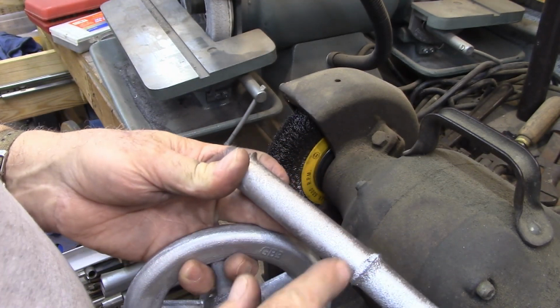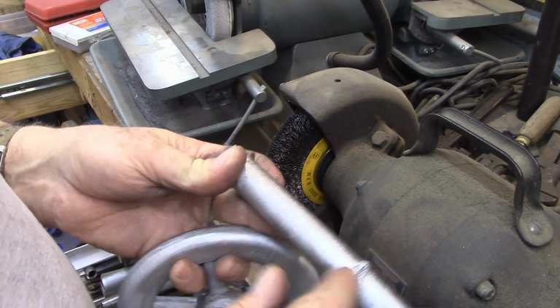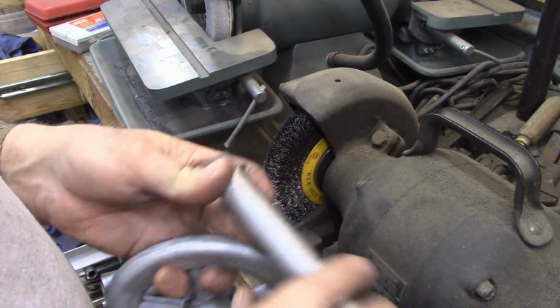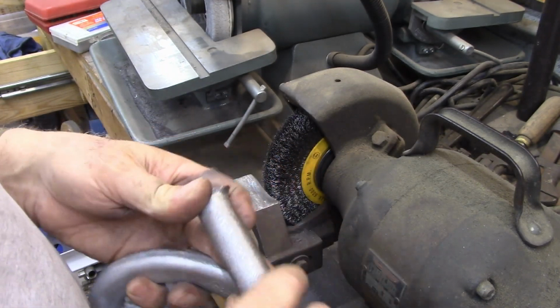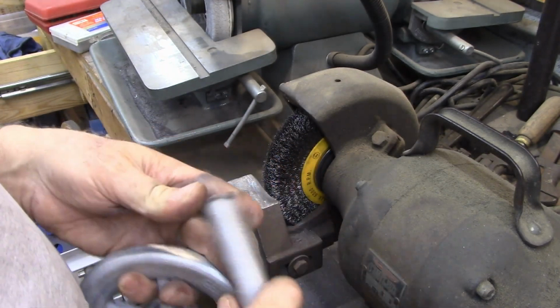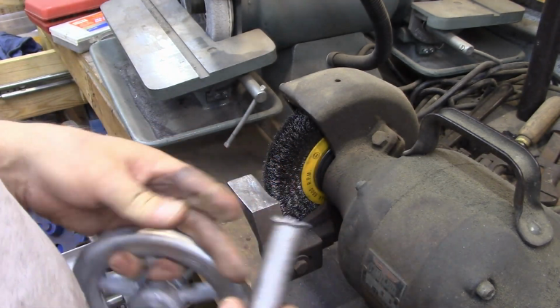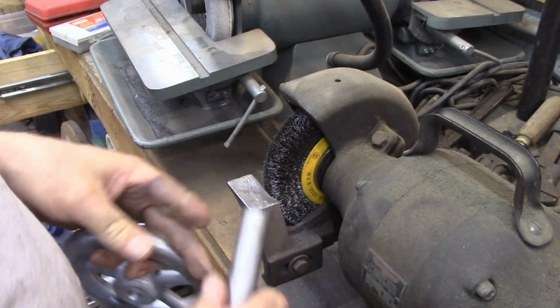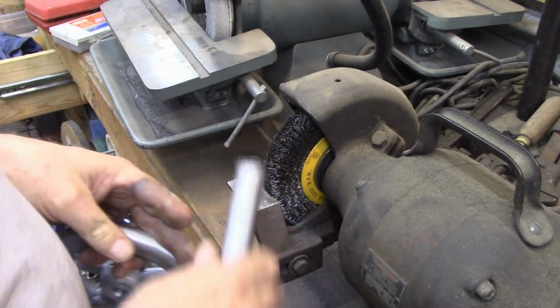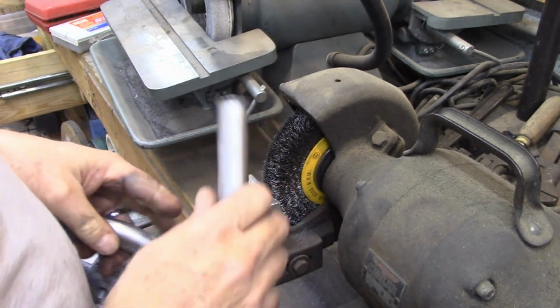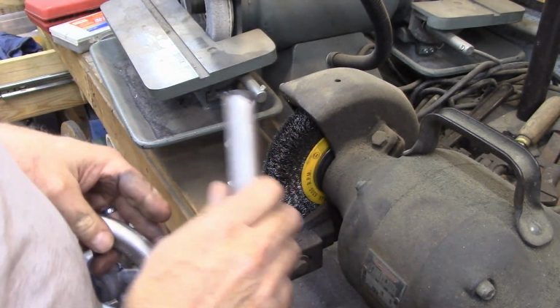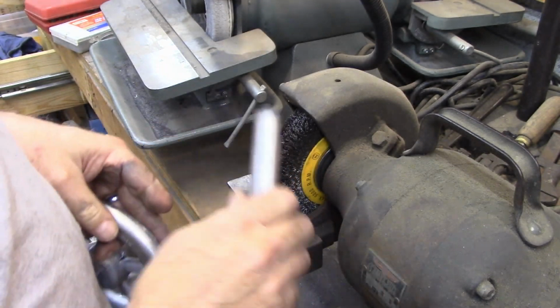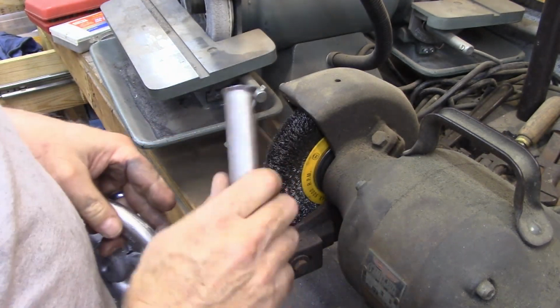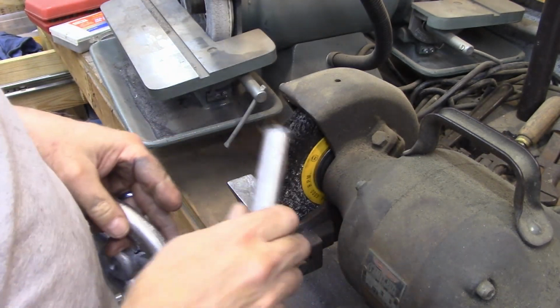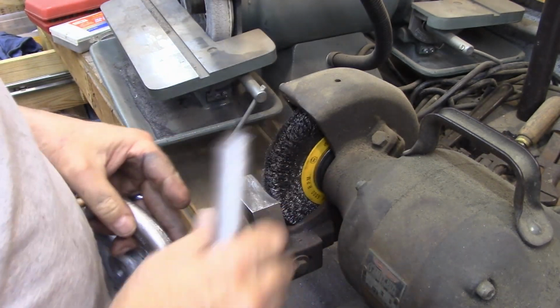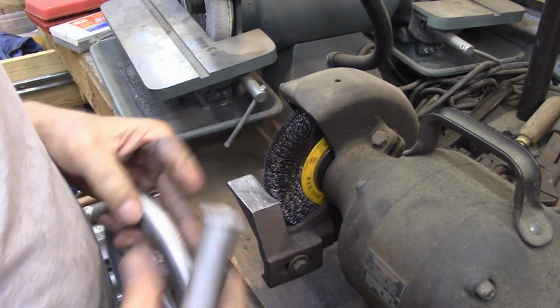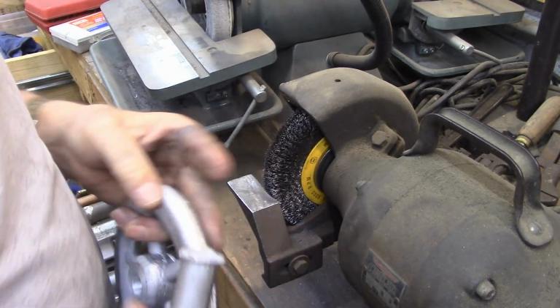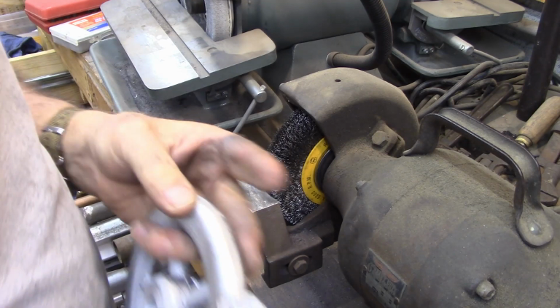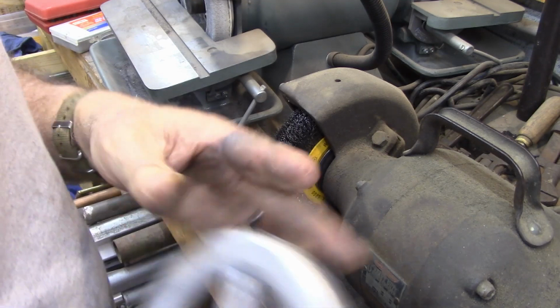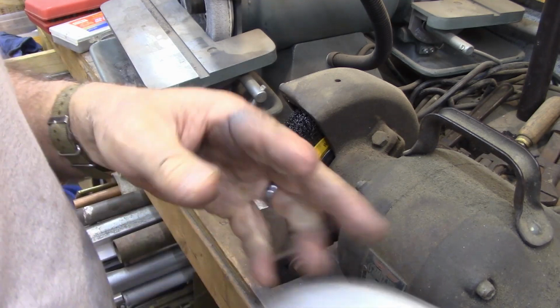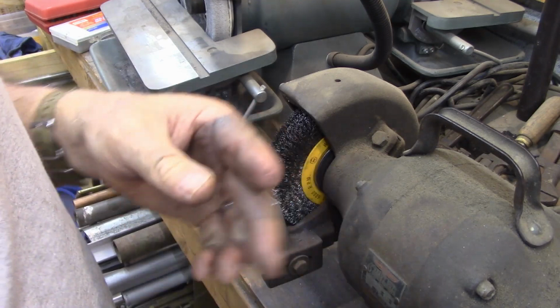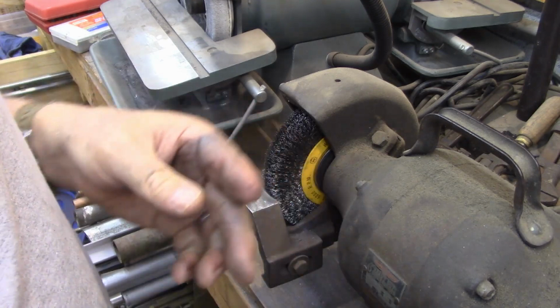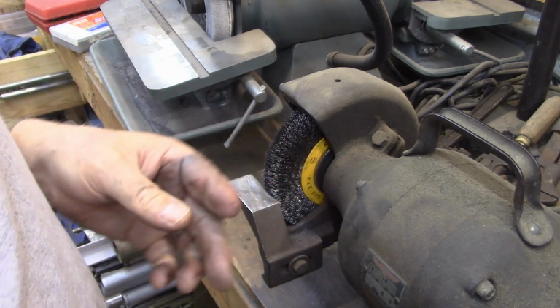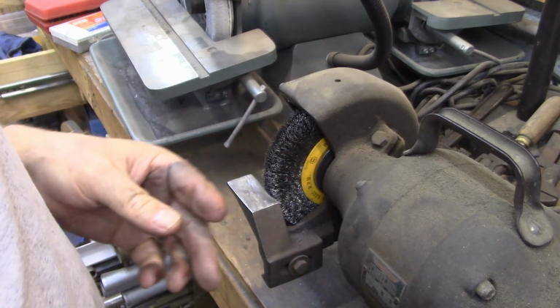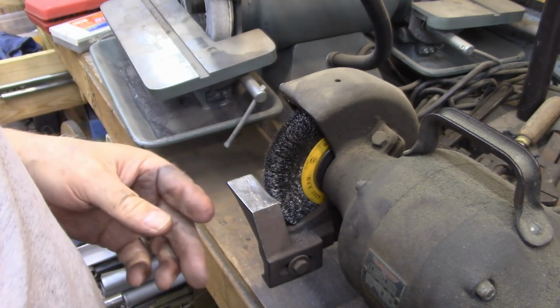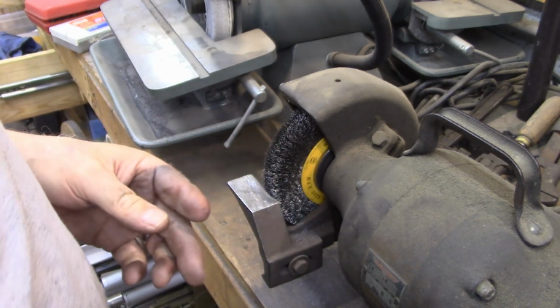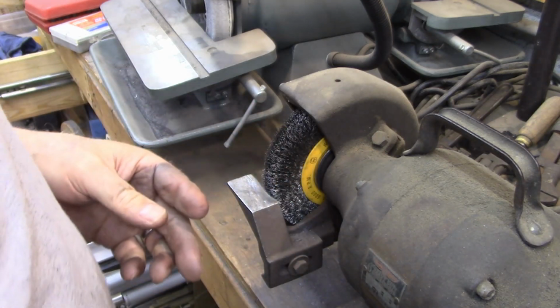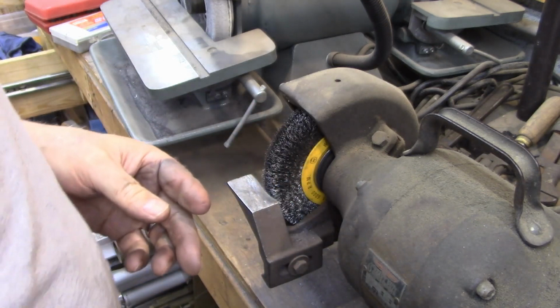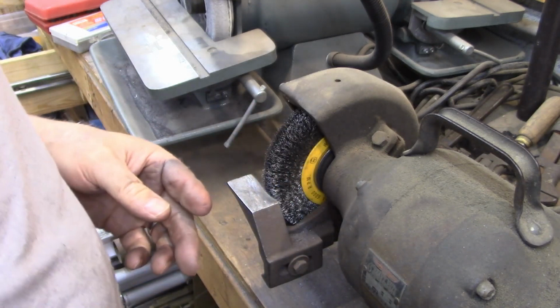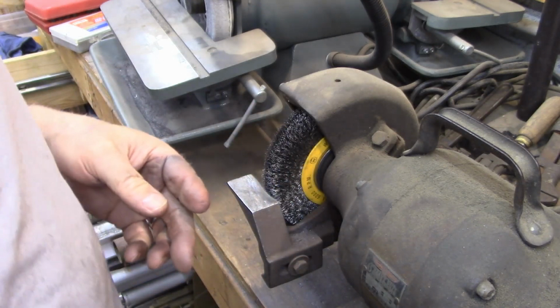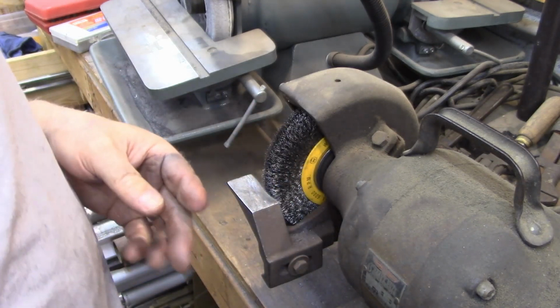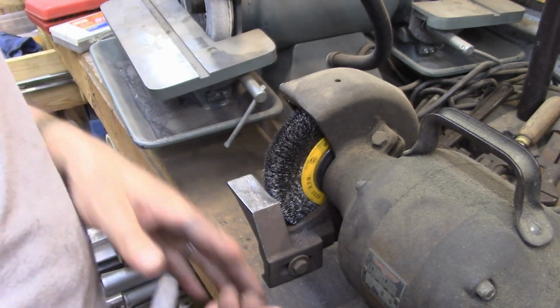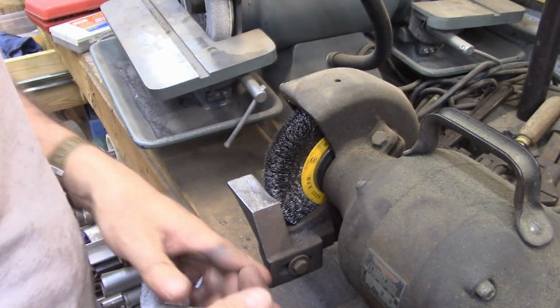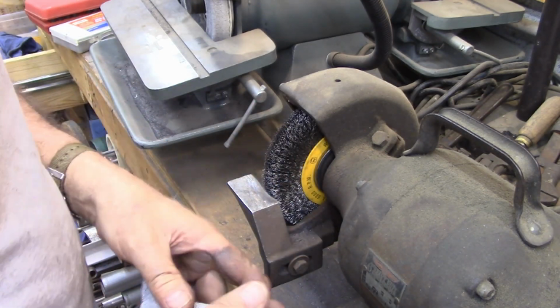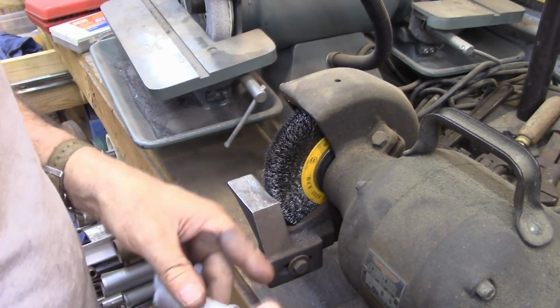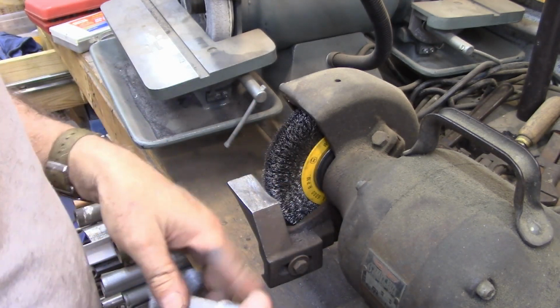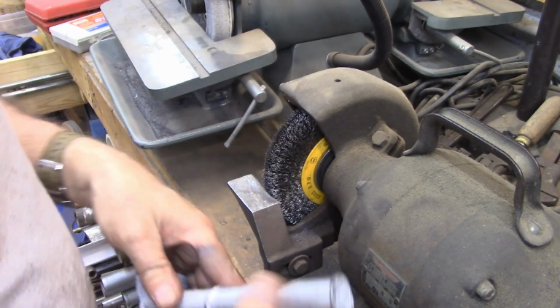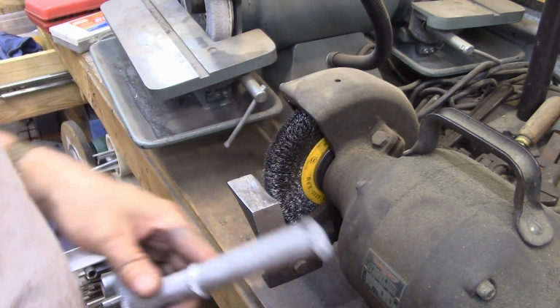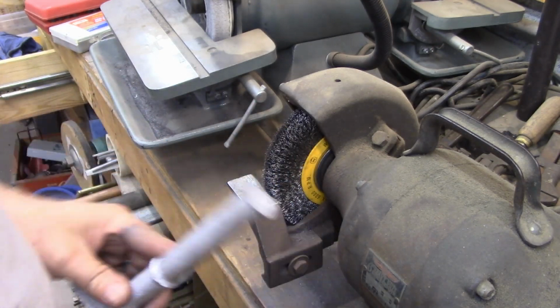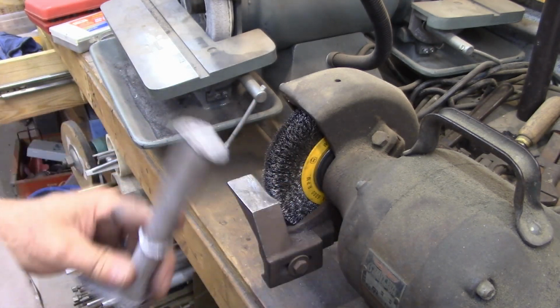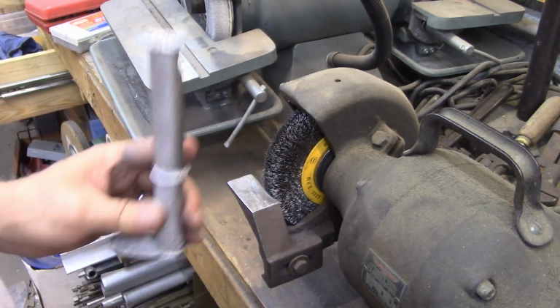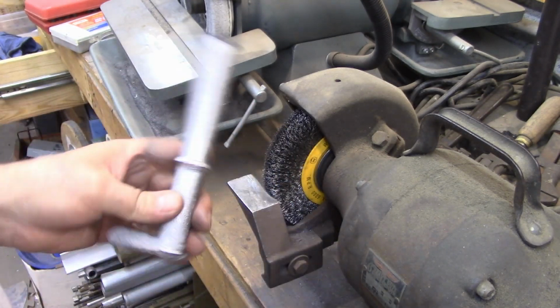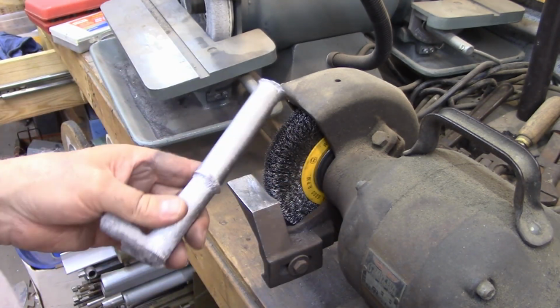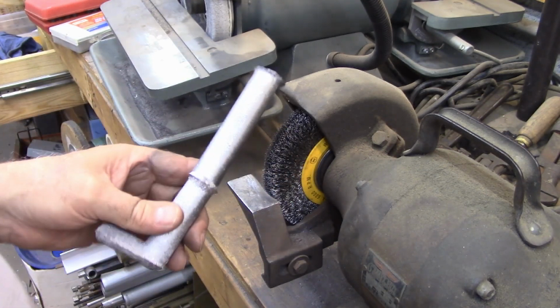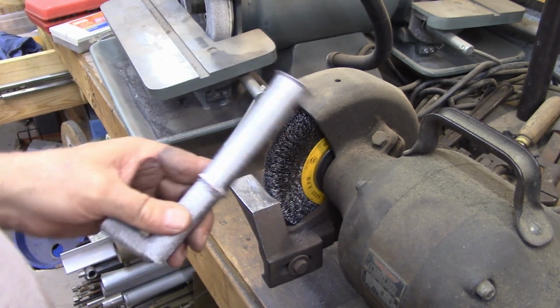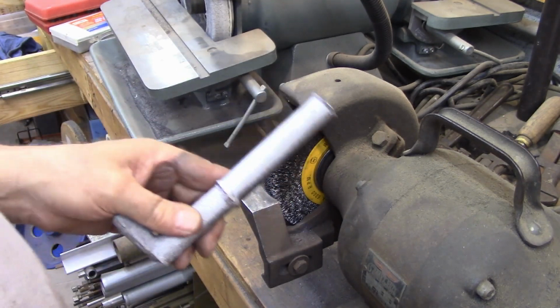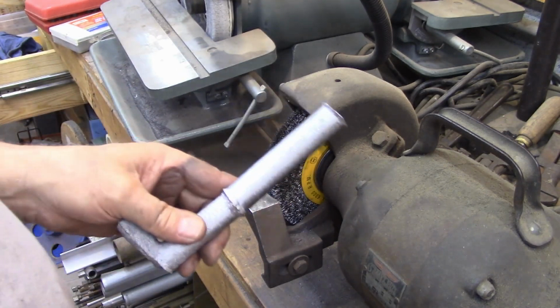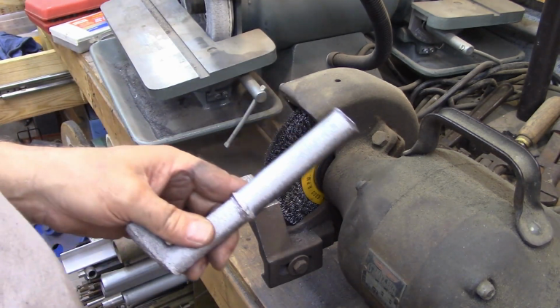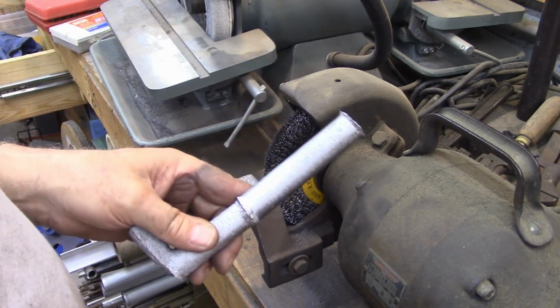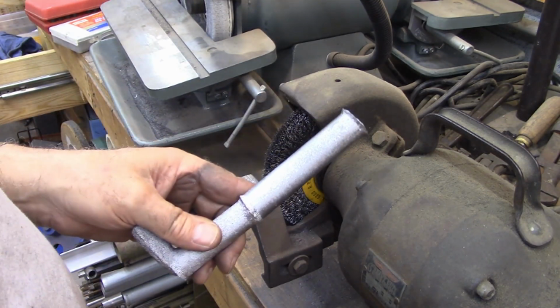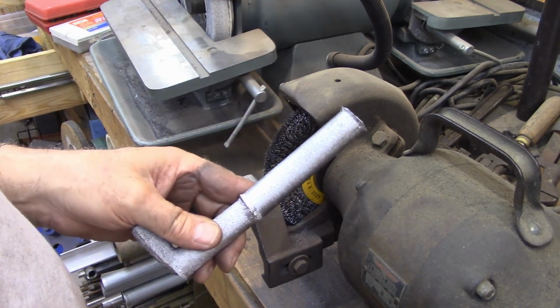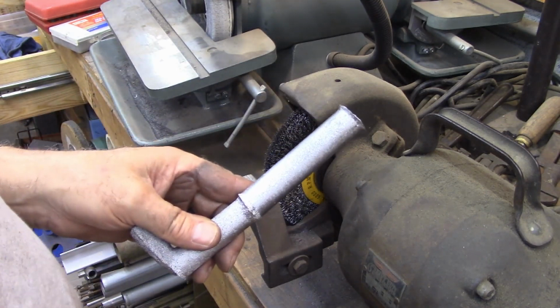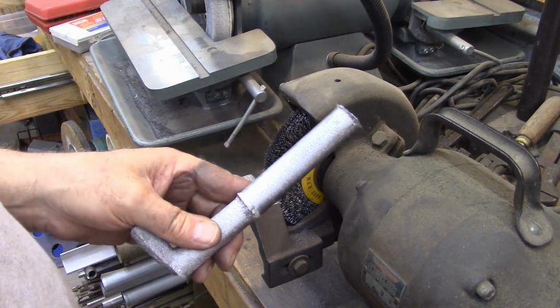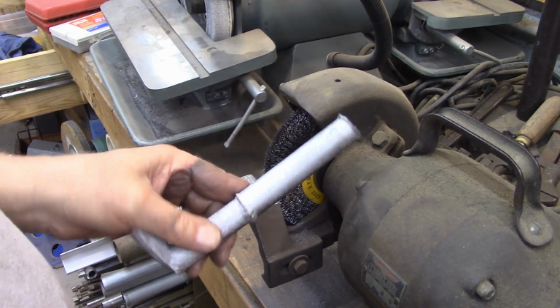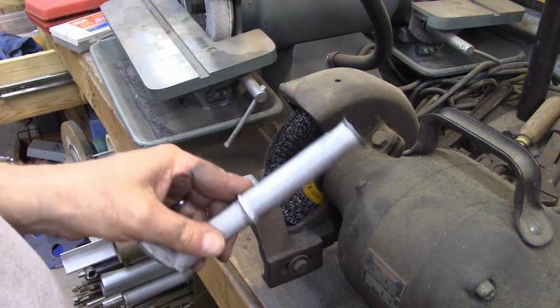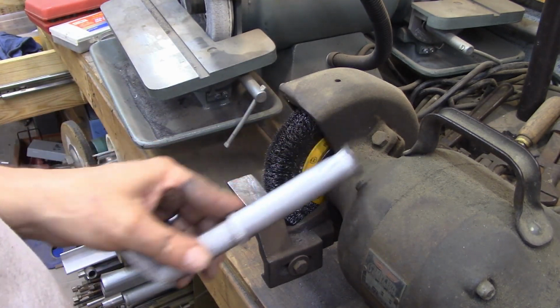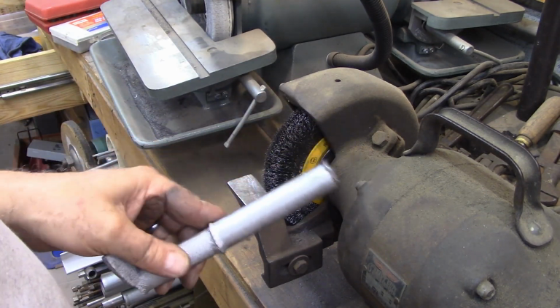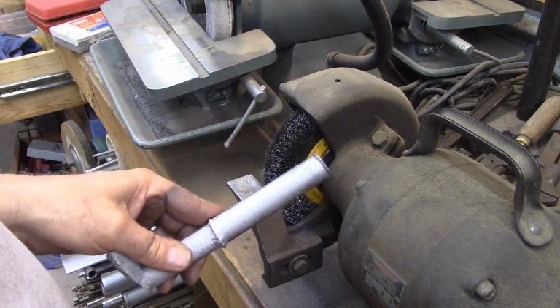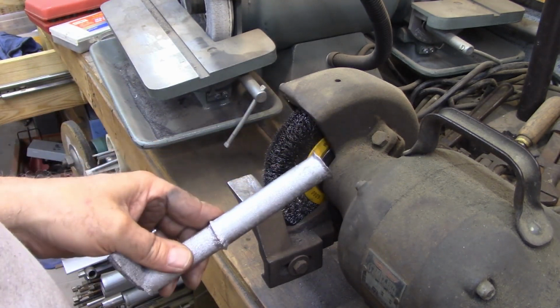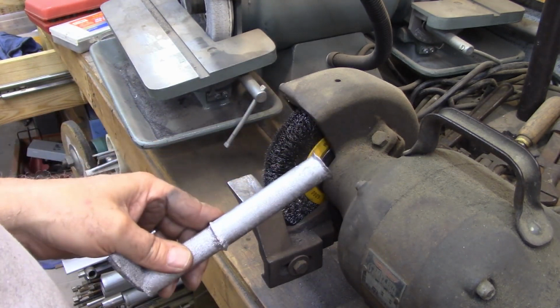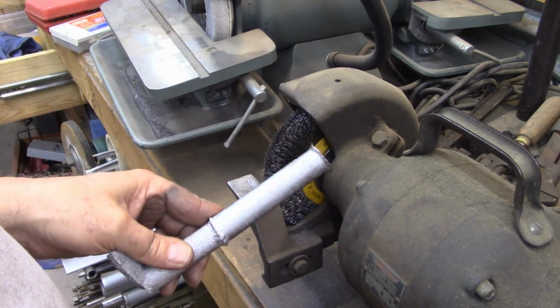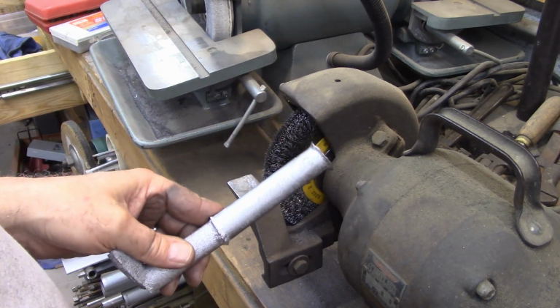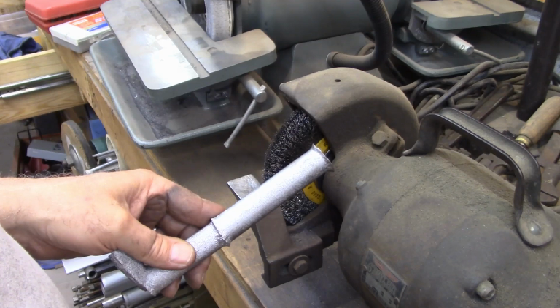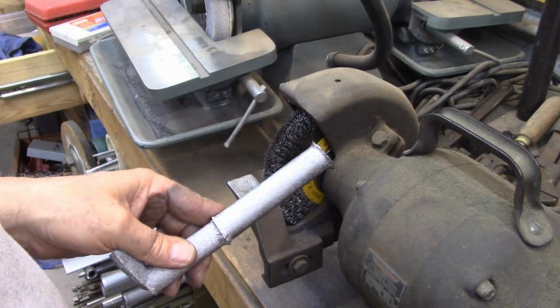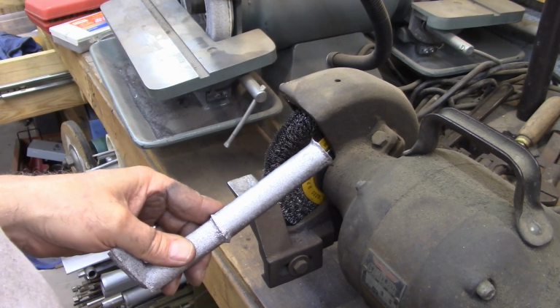If you hit it with a wire brush — a steel wire brush — it will smooth it right out. Let me show you. We're going to take this.